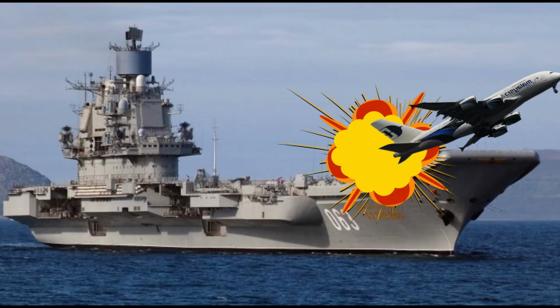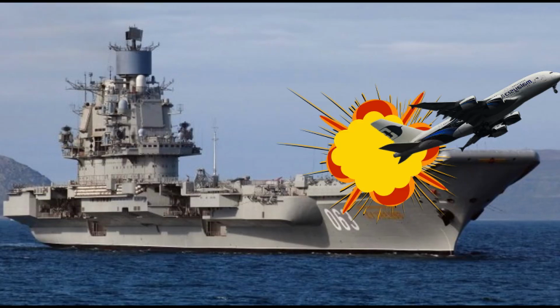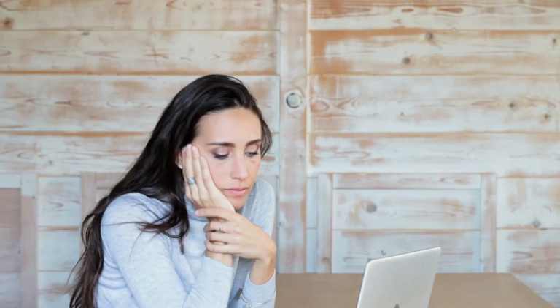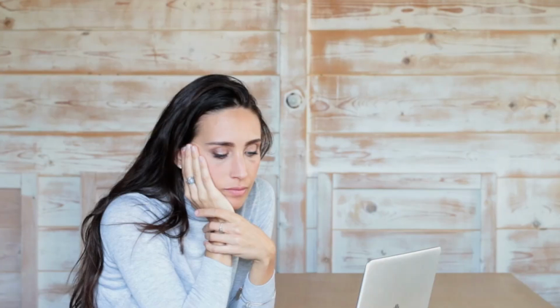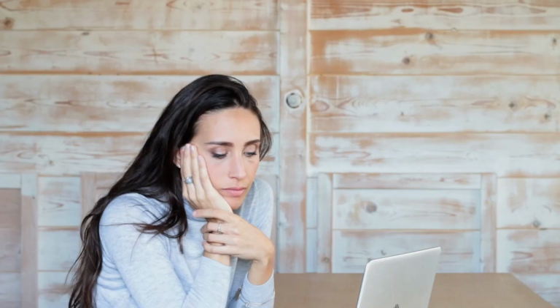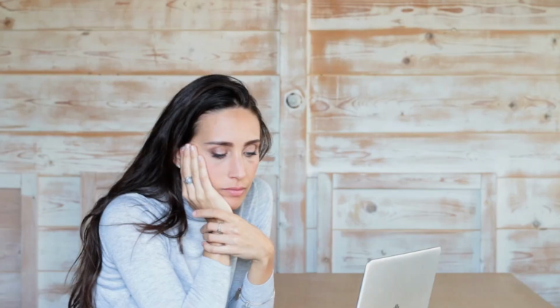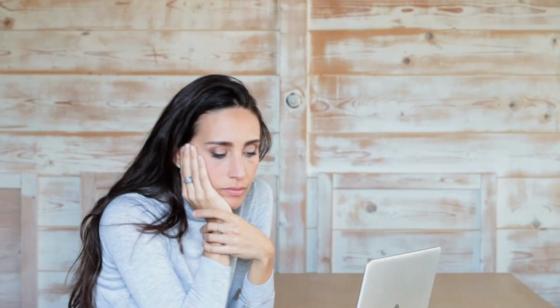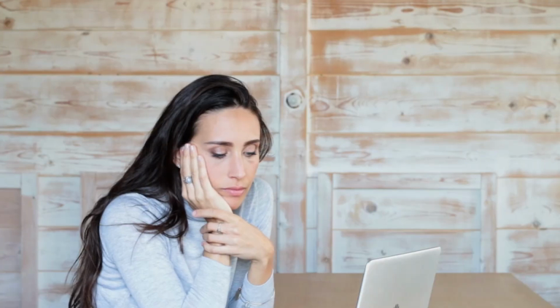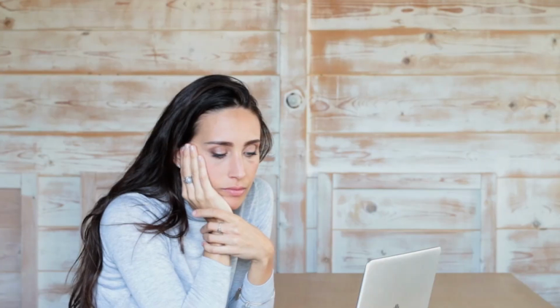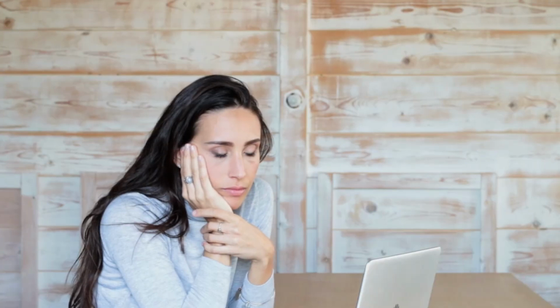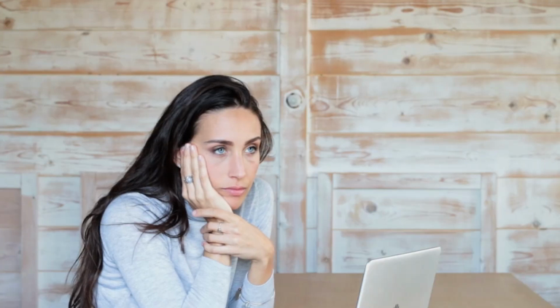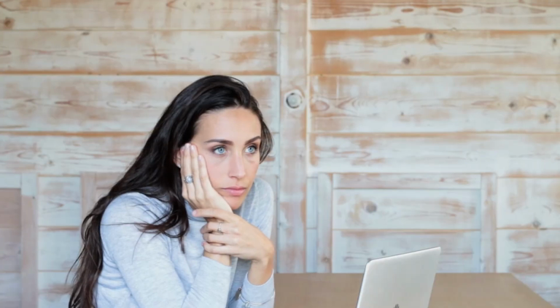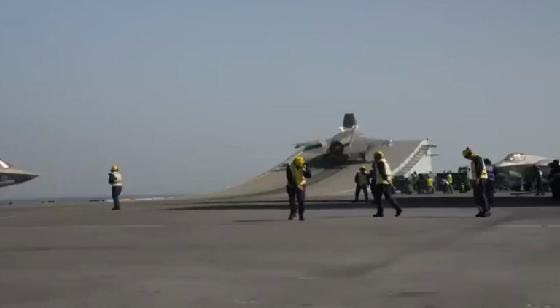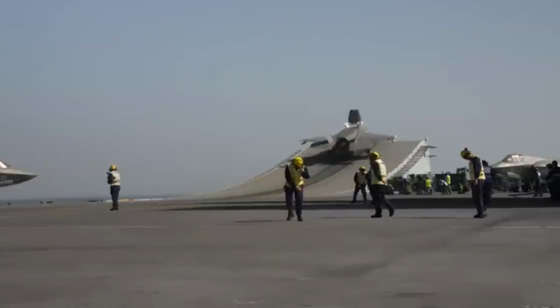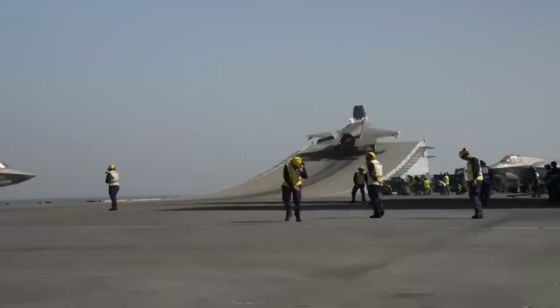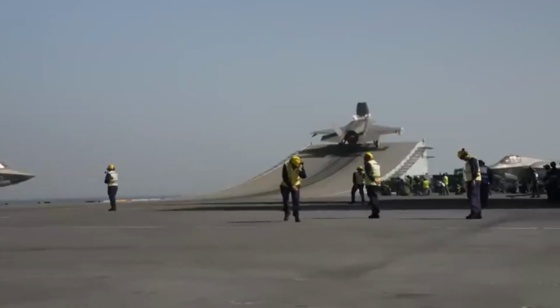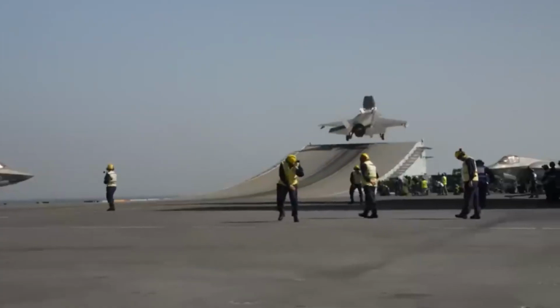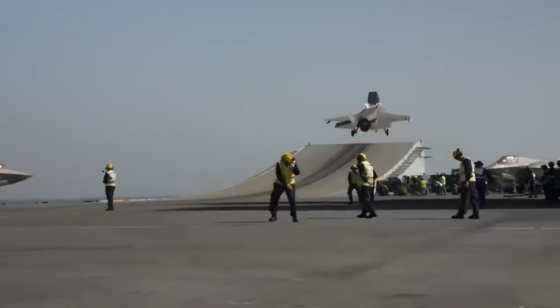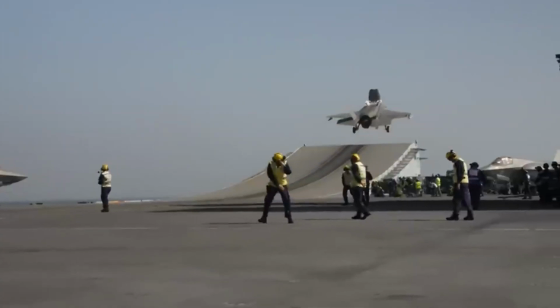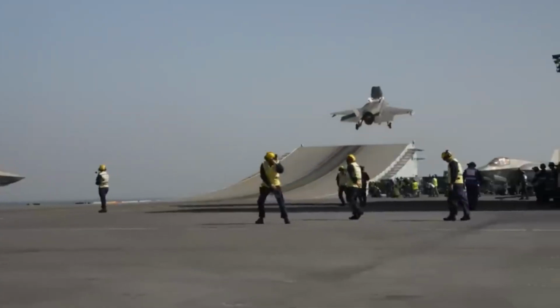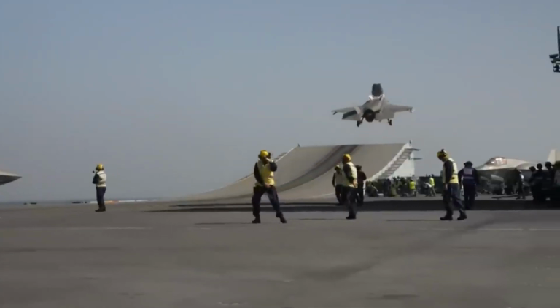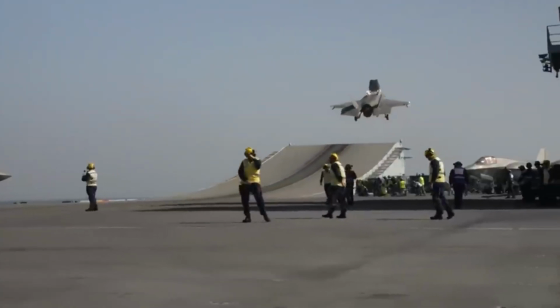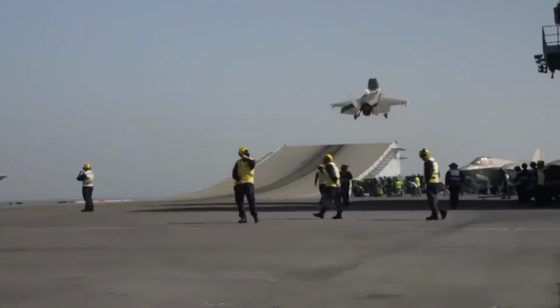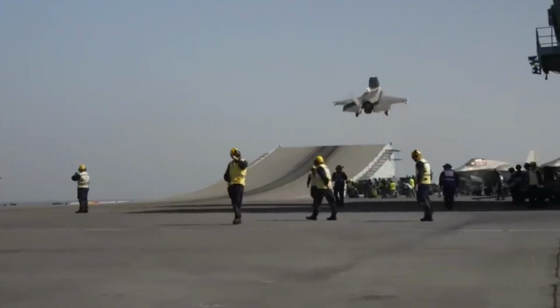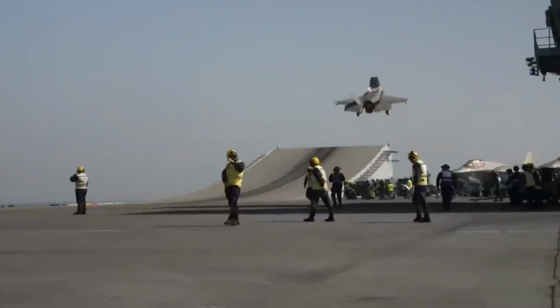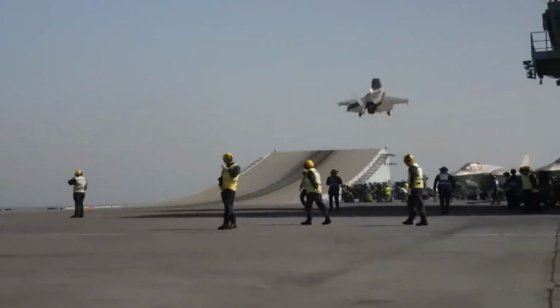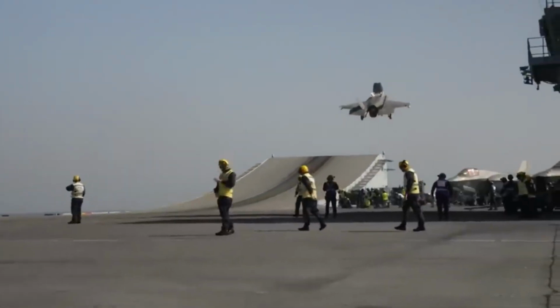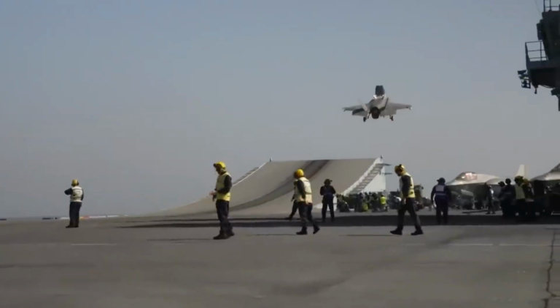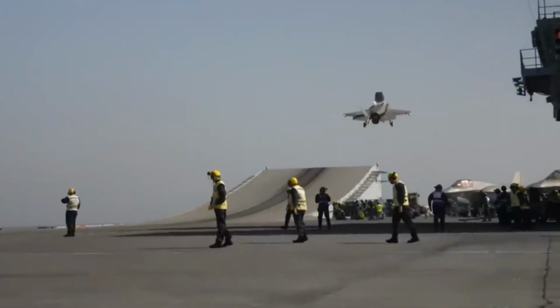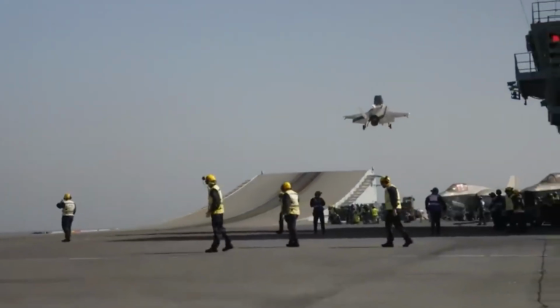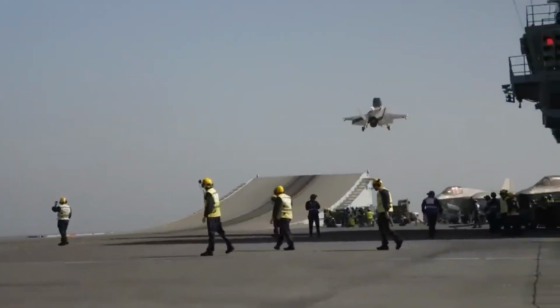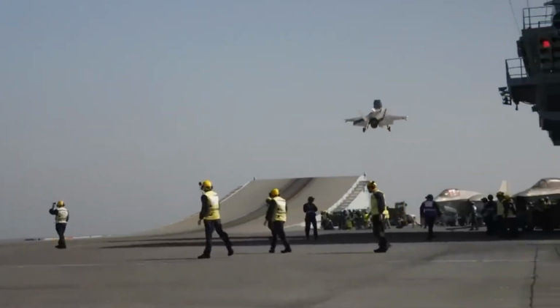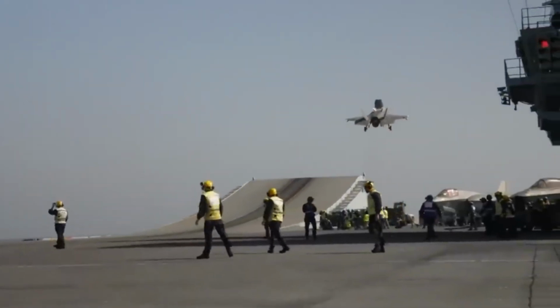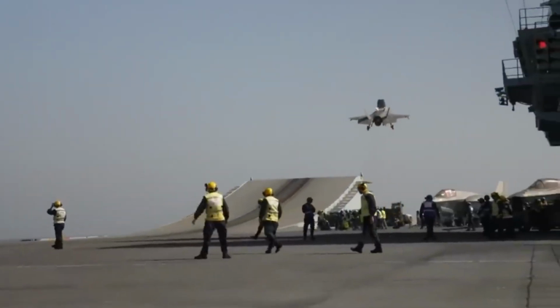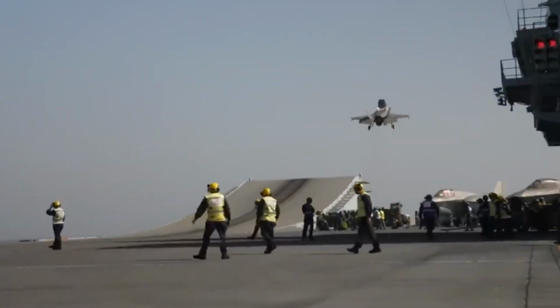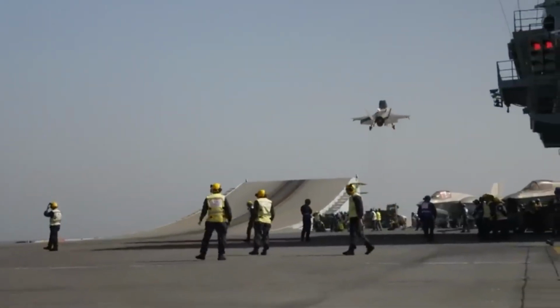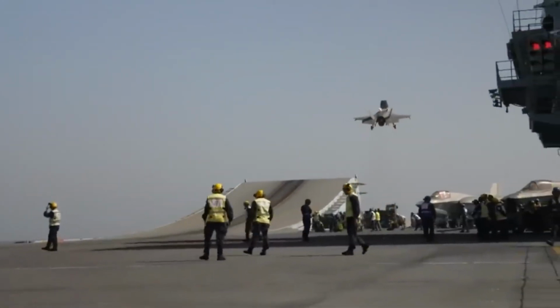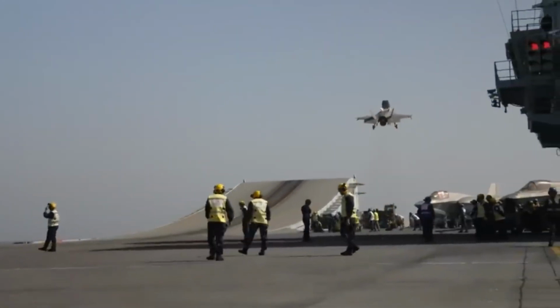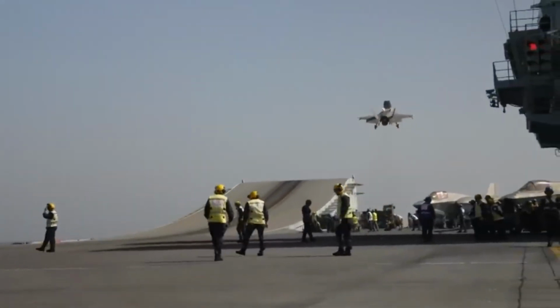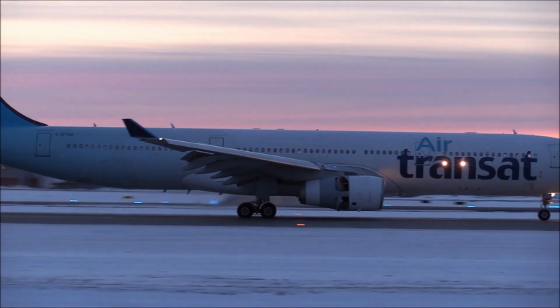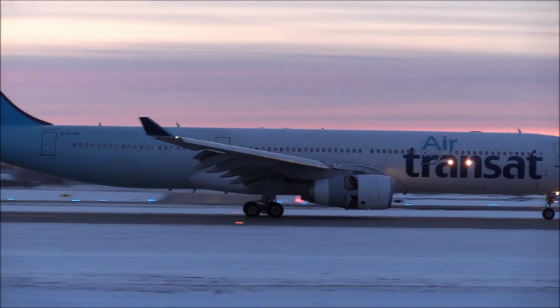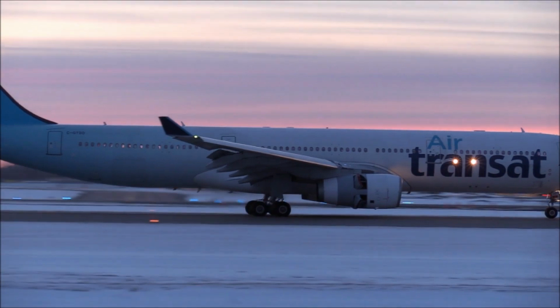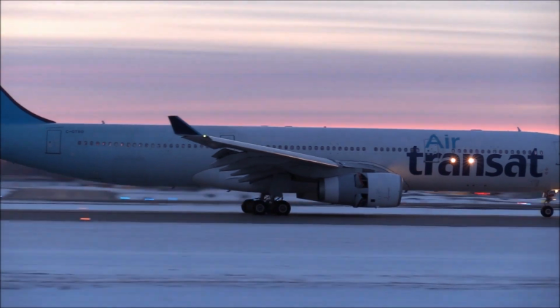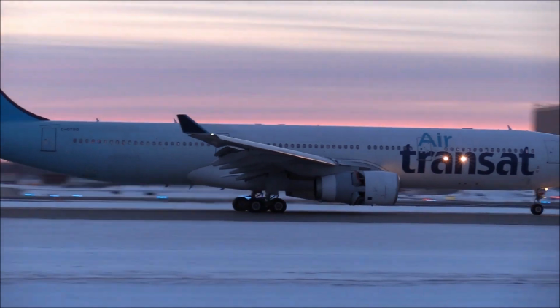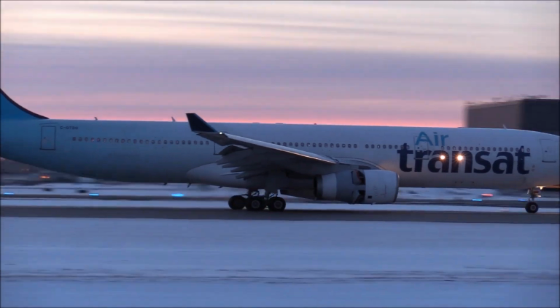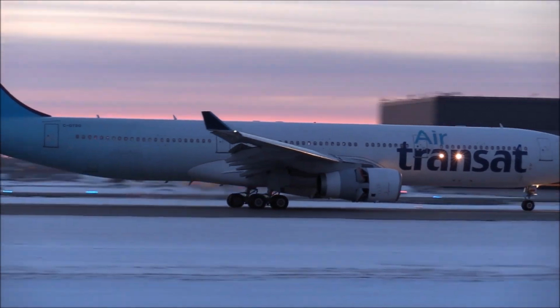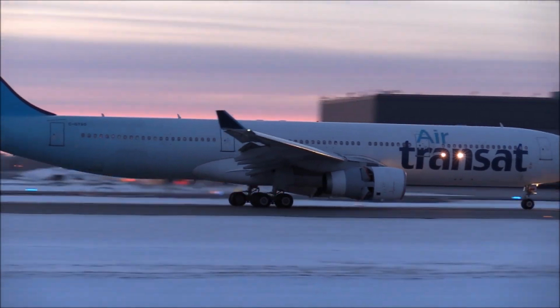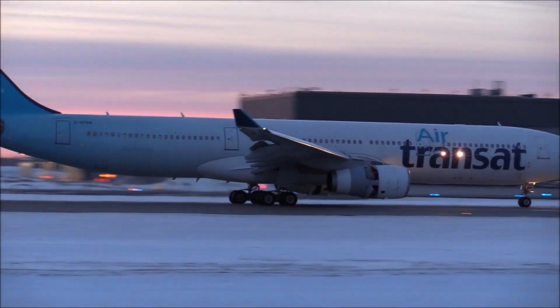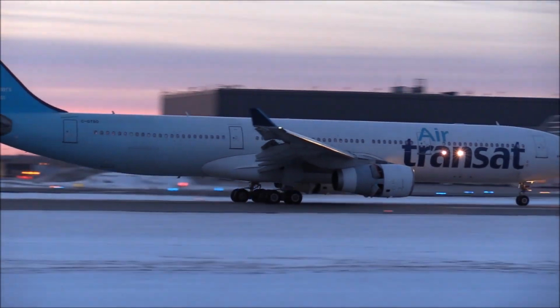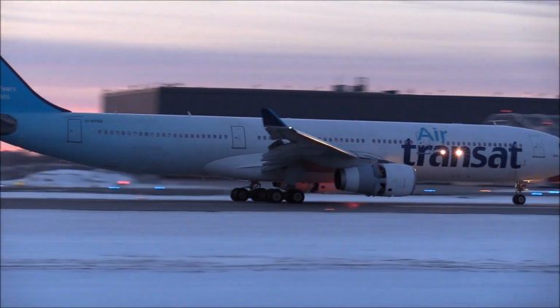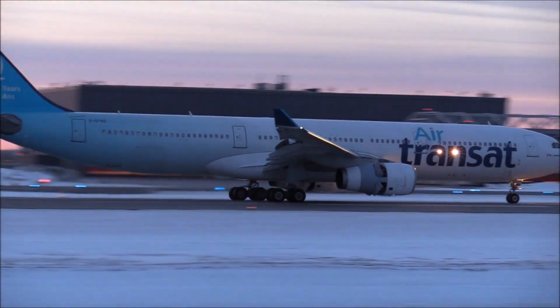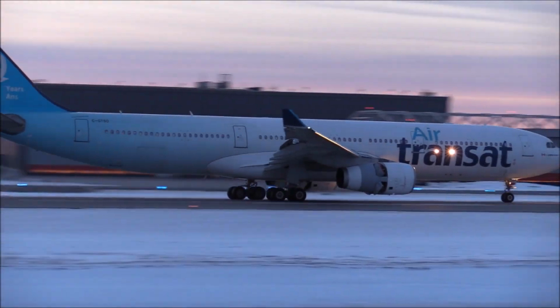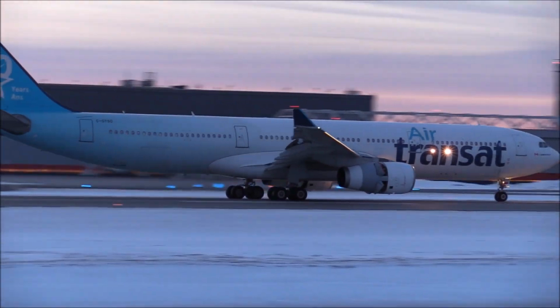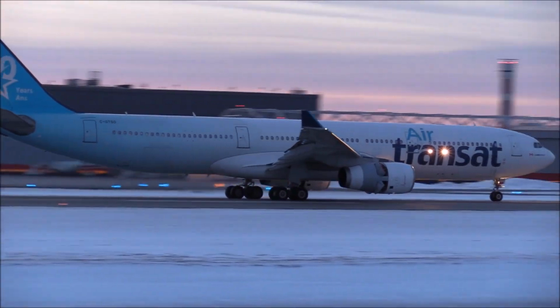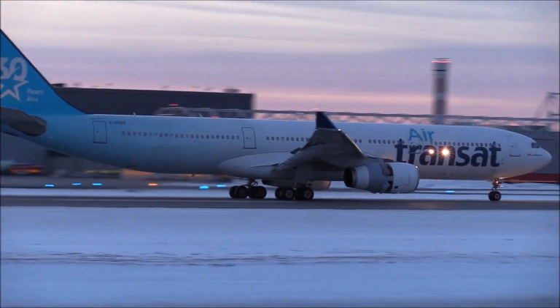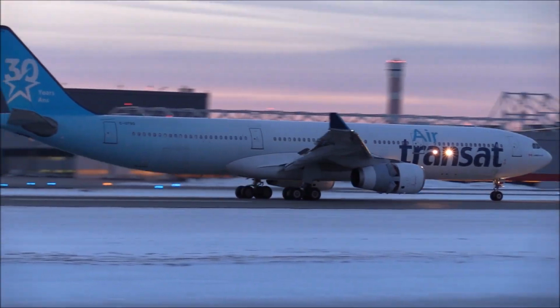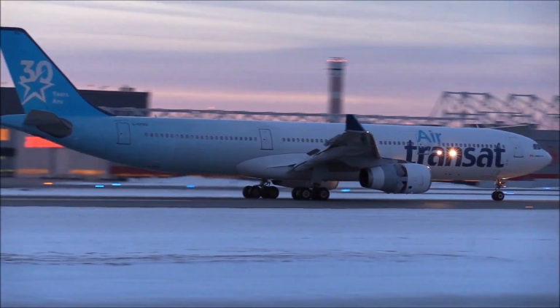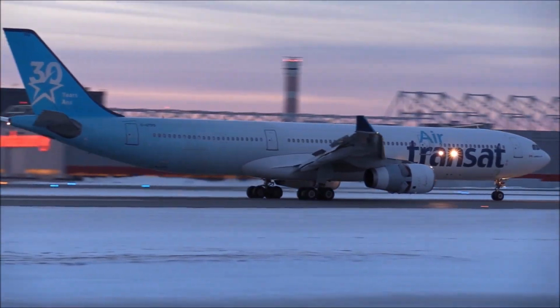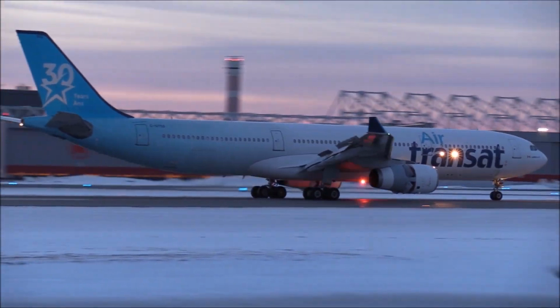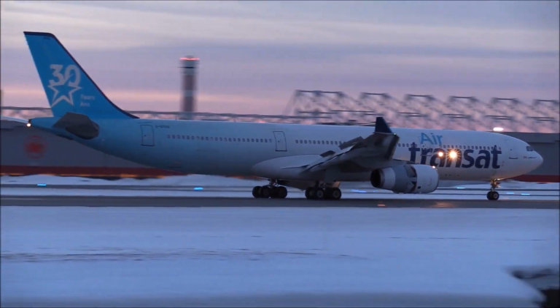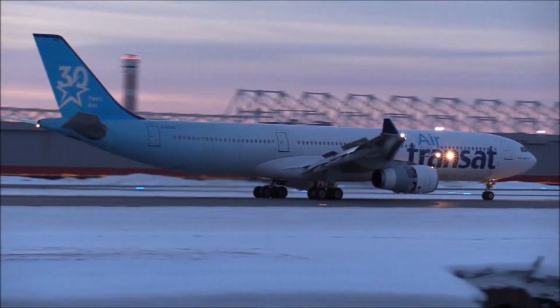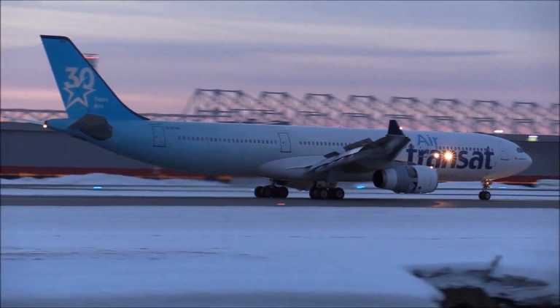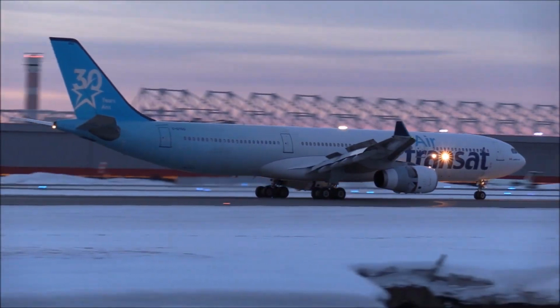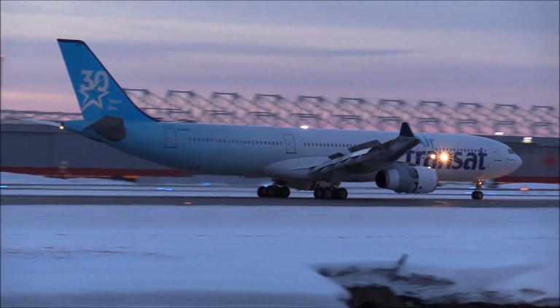So the next time you see a jet leap off a carrier ramp like a superhero, remember — on land, there's no need to jump when you've got room to run.